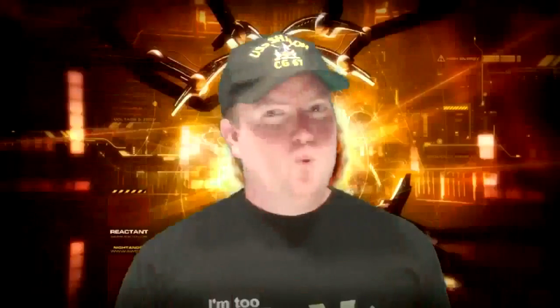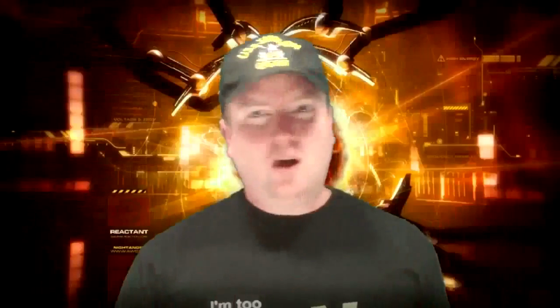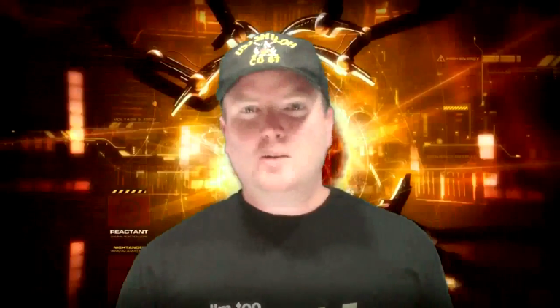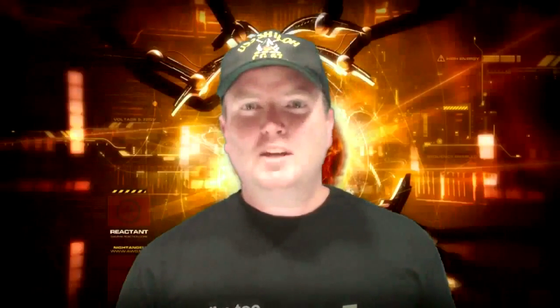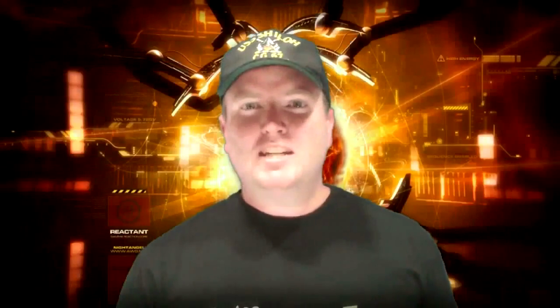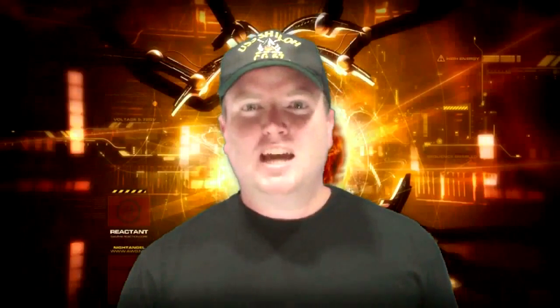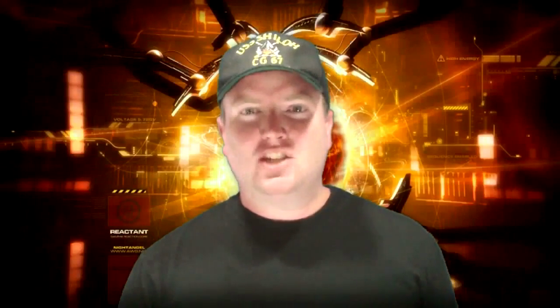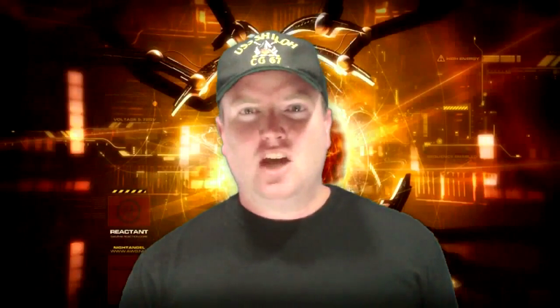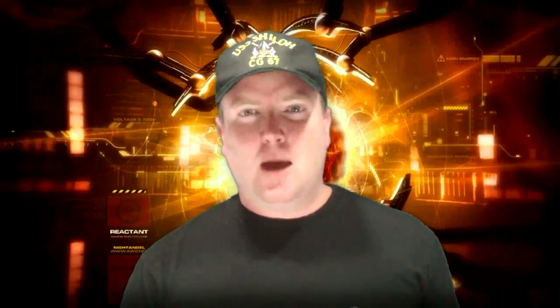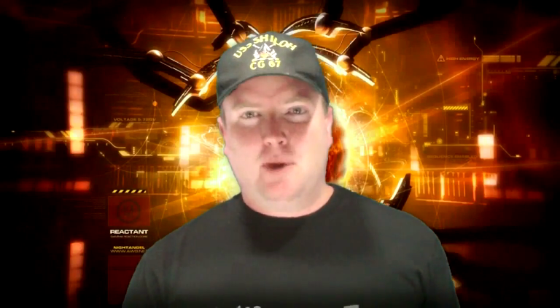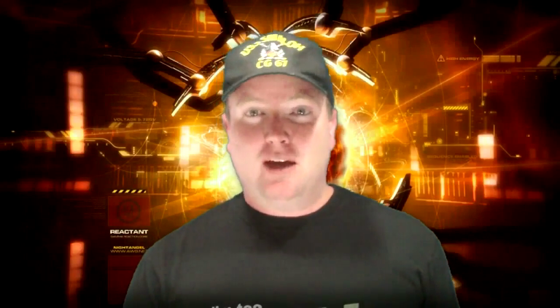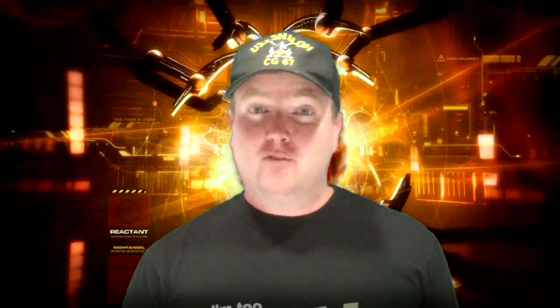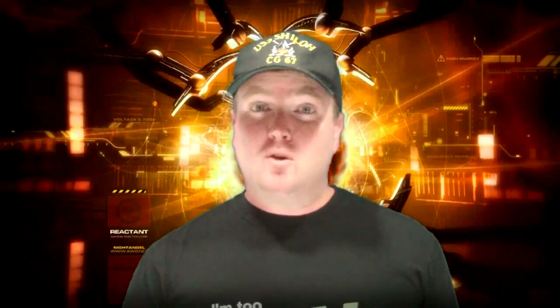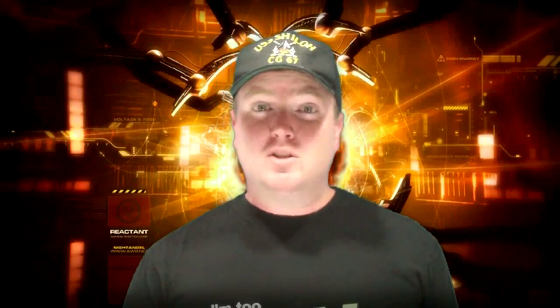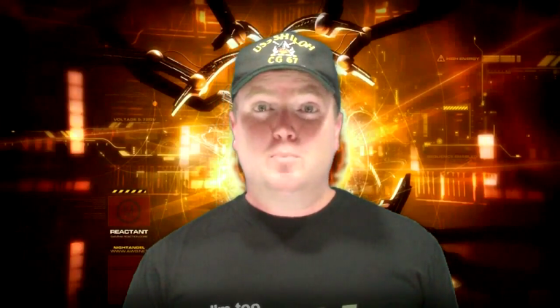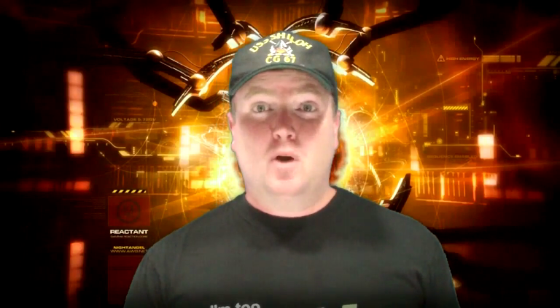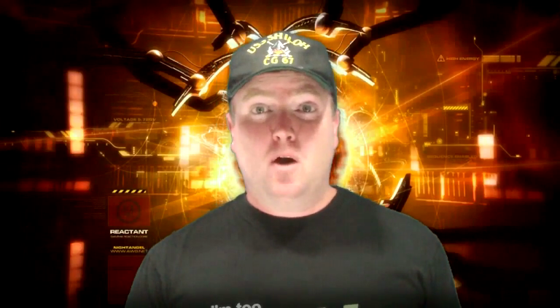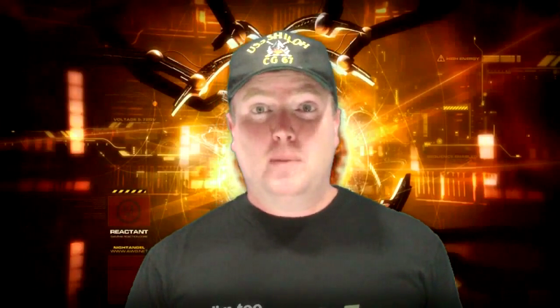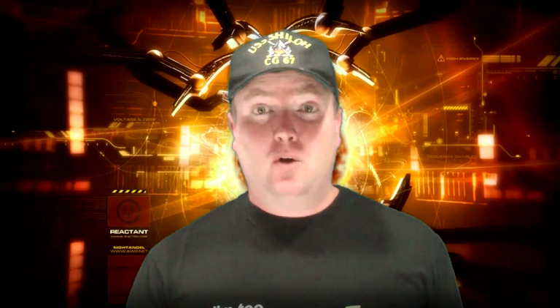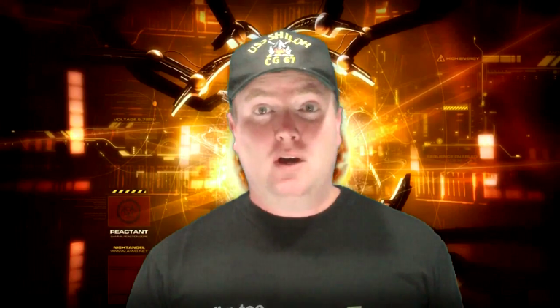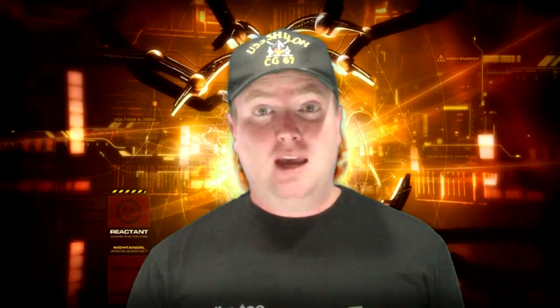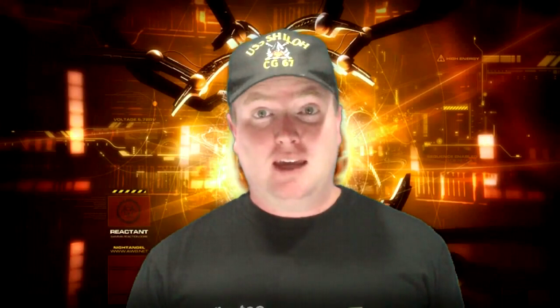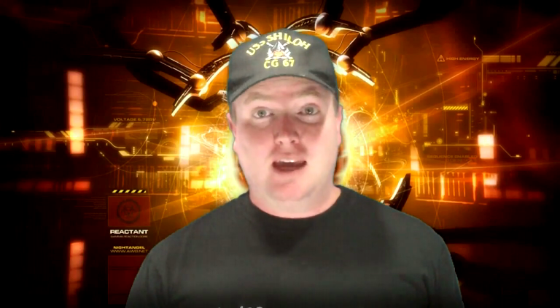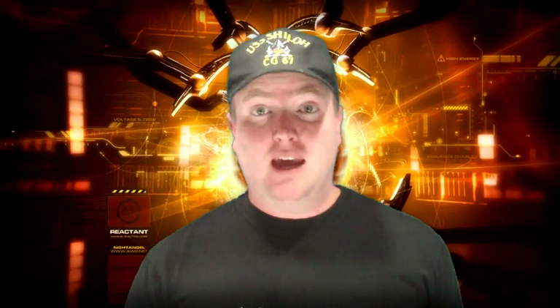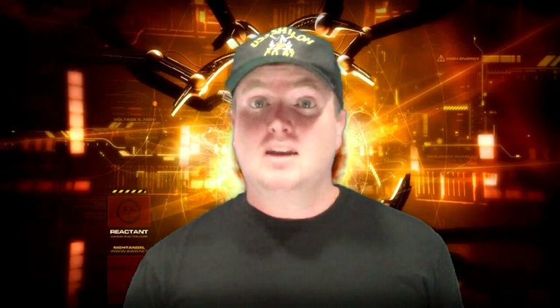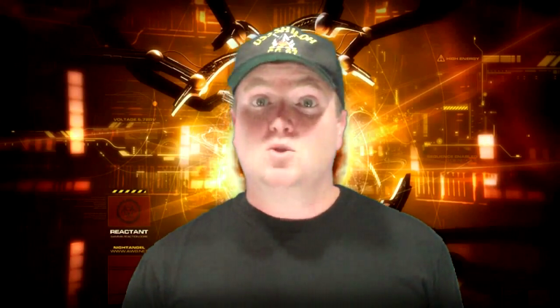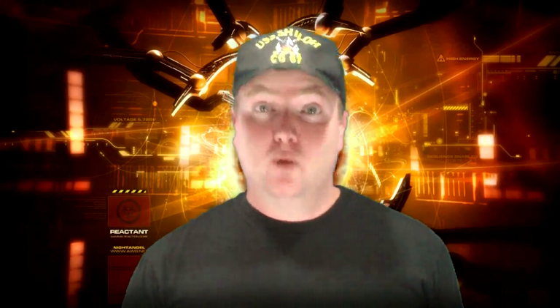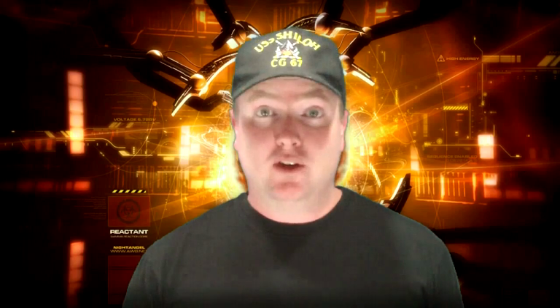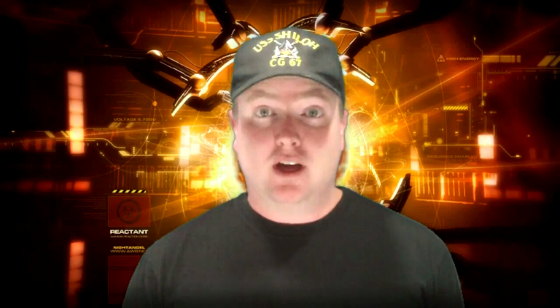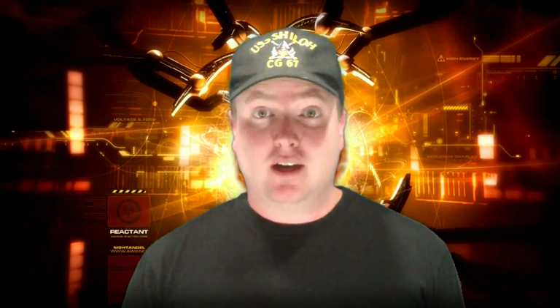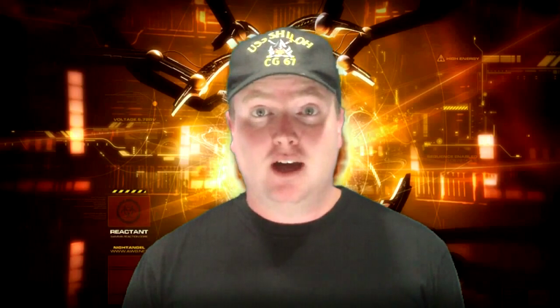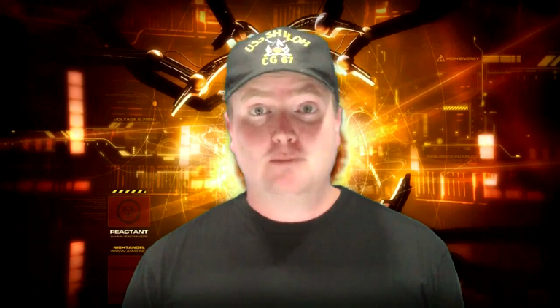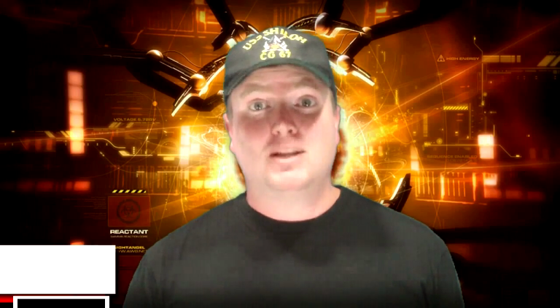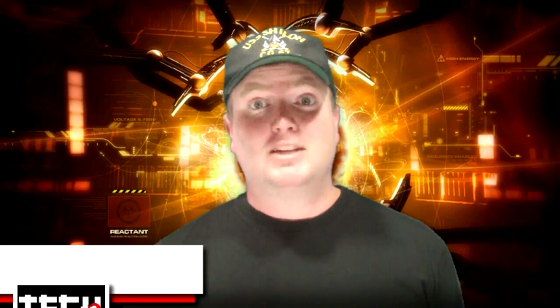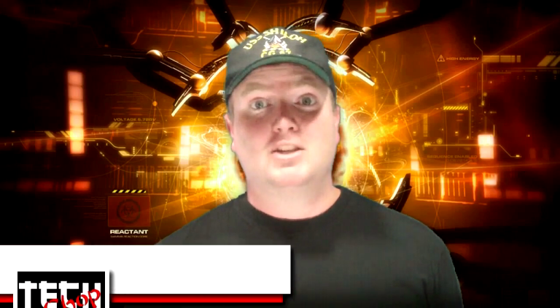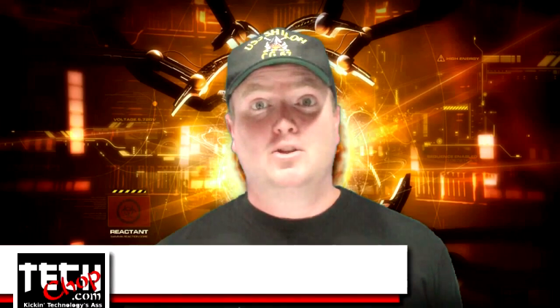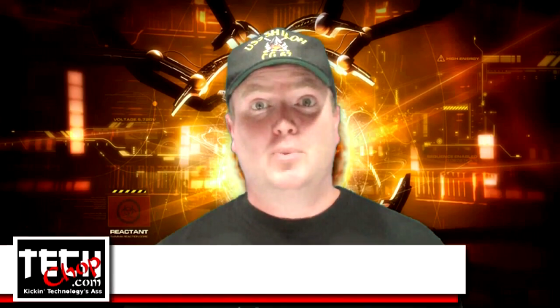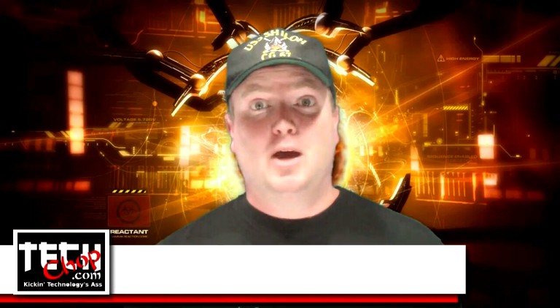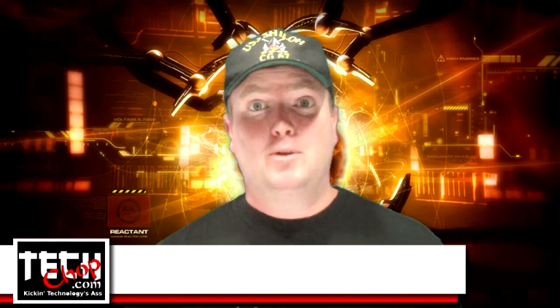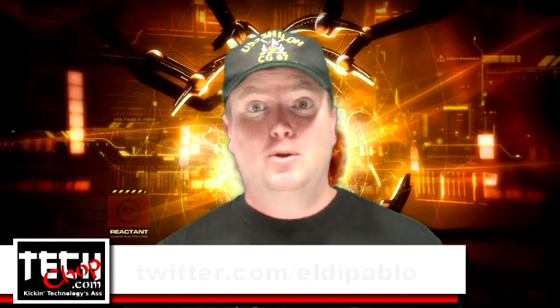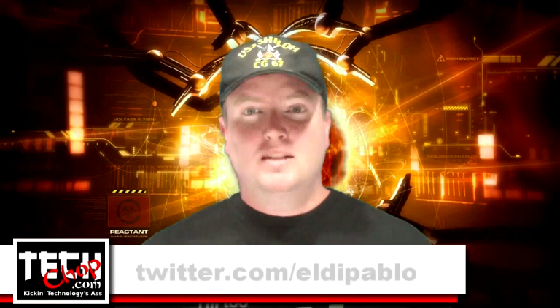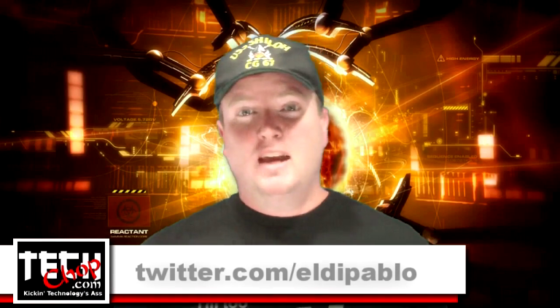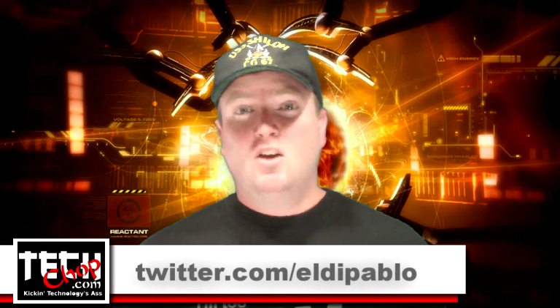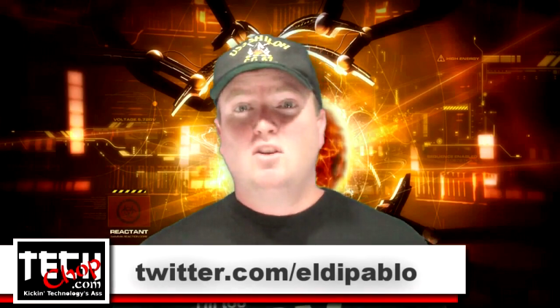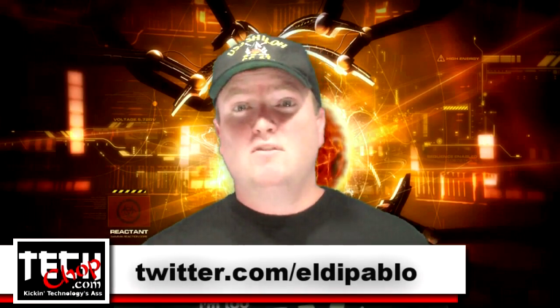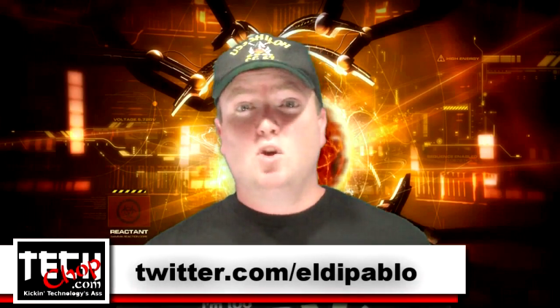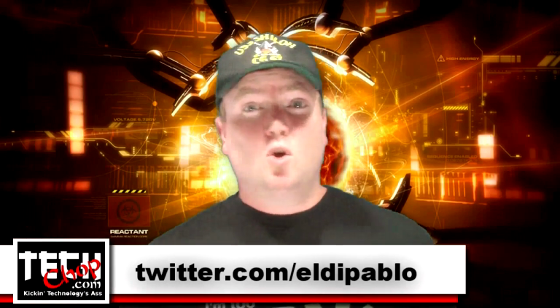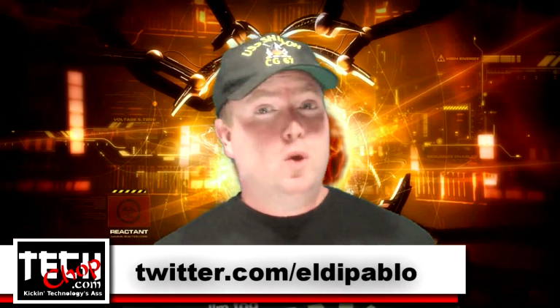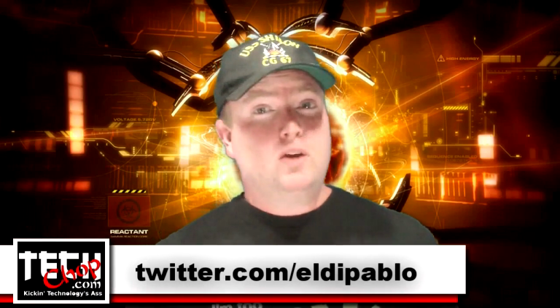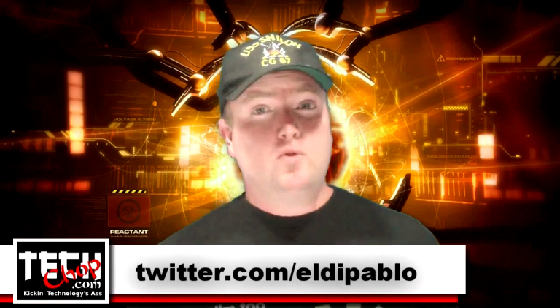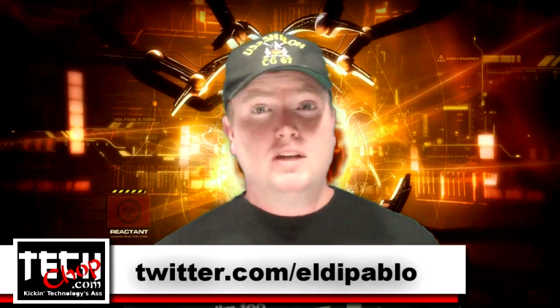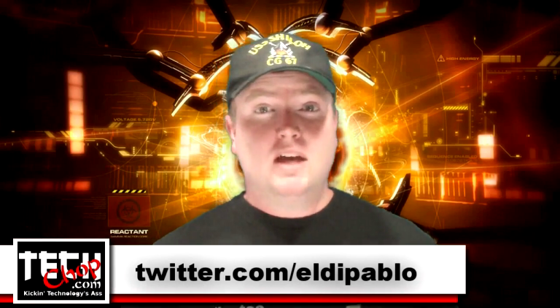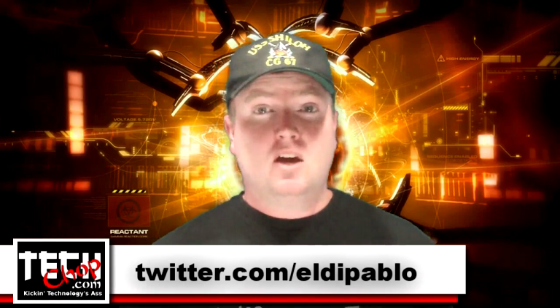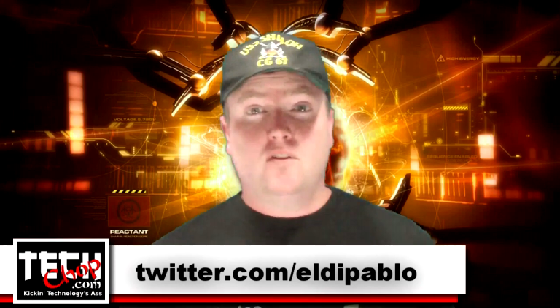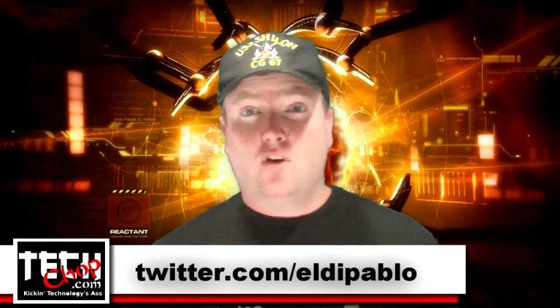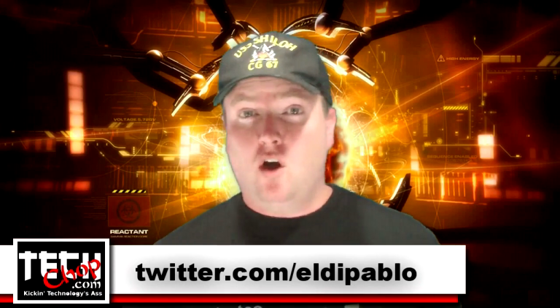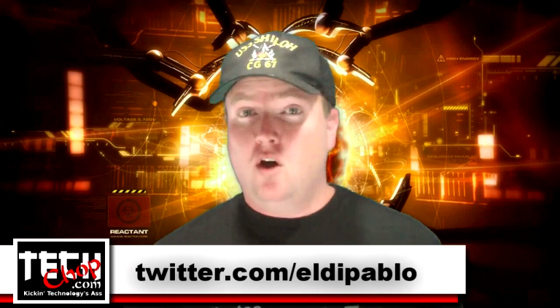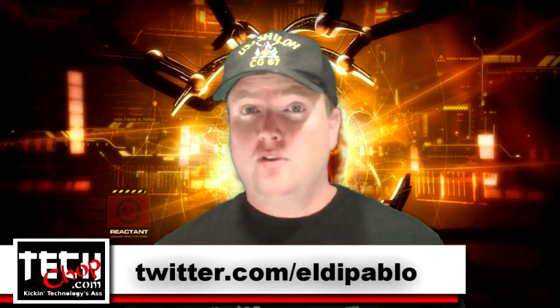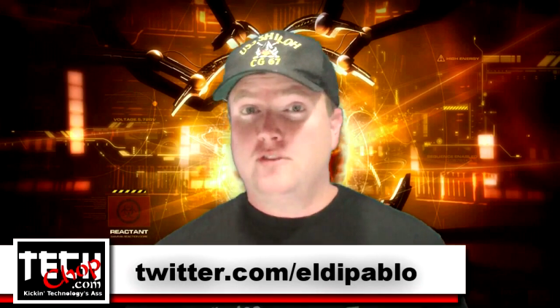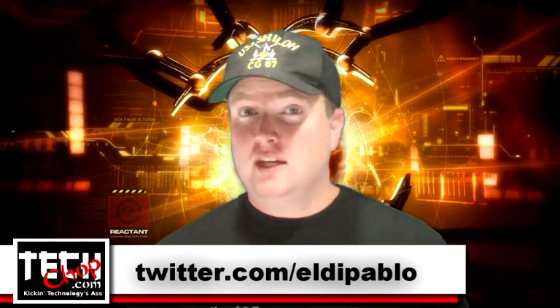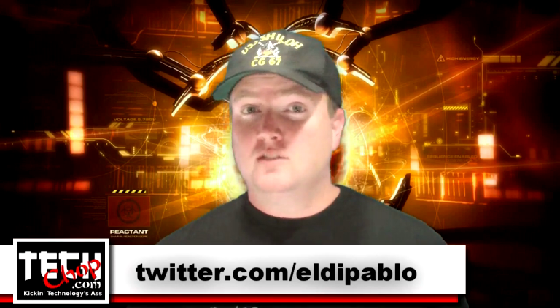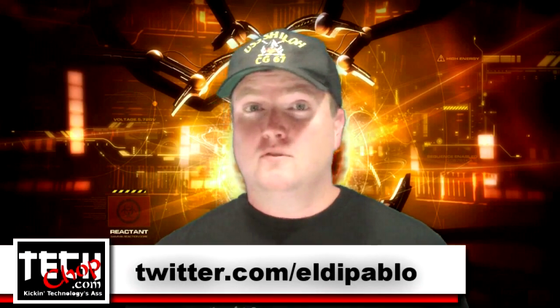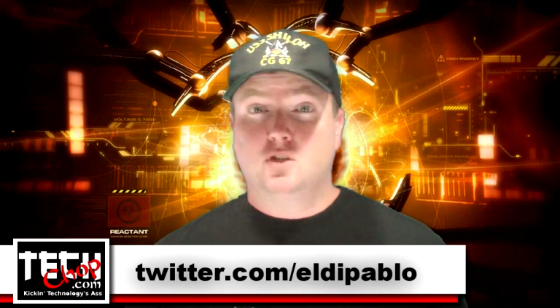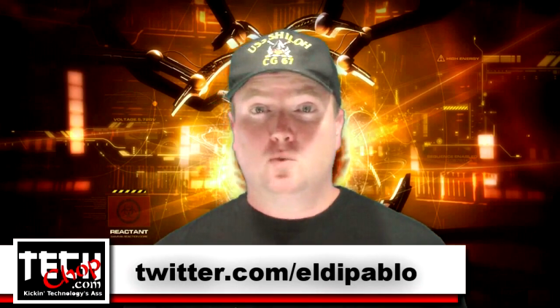Welcome to Tech Chop. I, of course, am Paul Bauer, aka twitter.com/eldapablo. Today I'll give you a quick rundown of all things virtual.